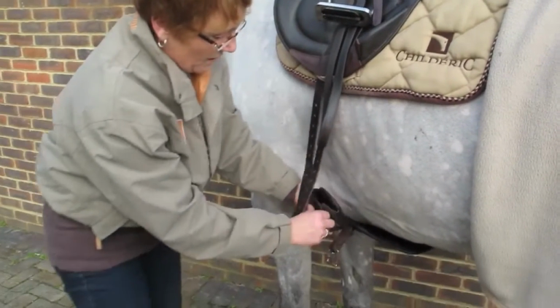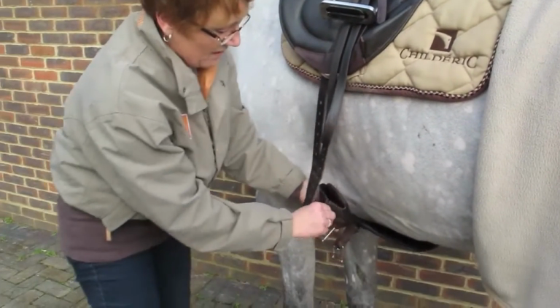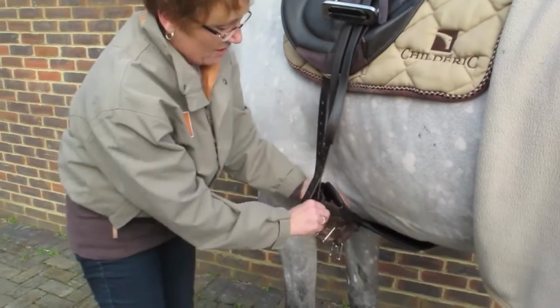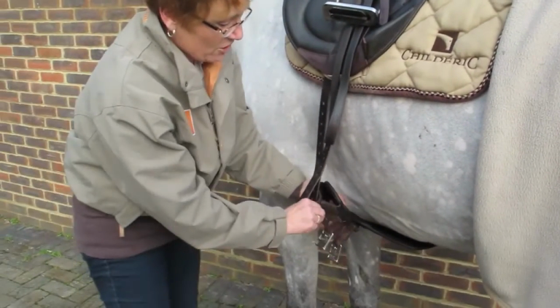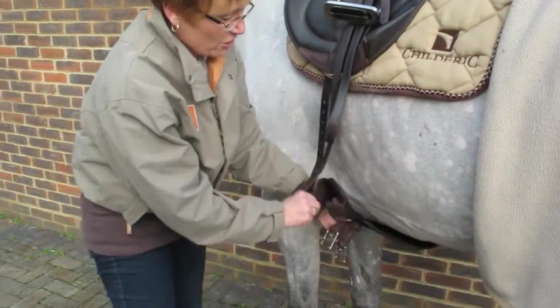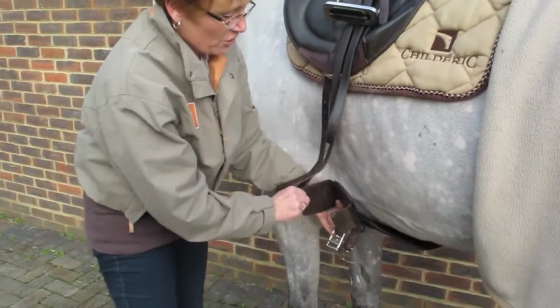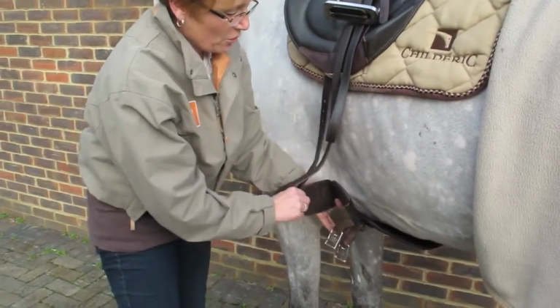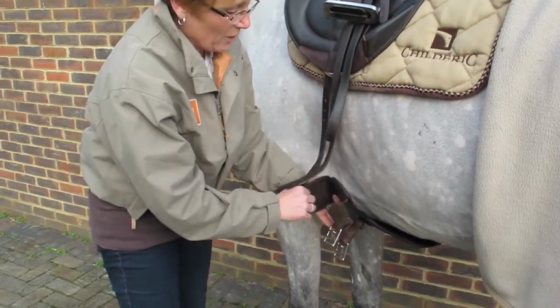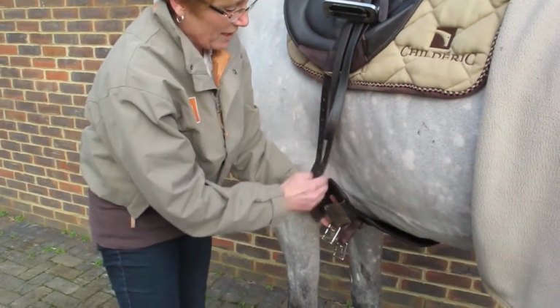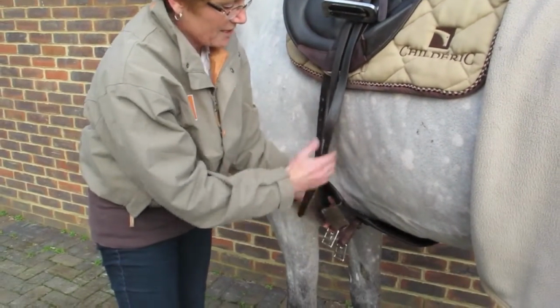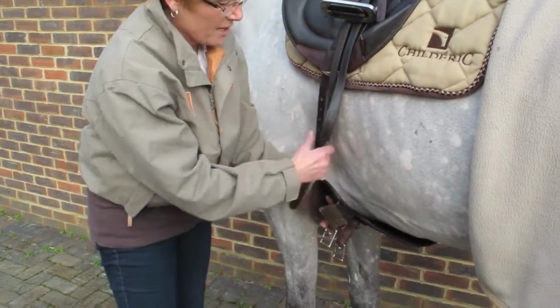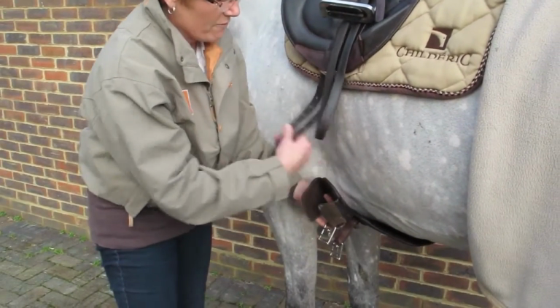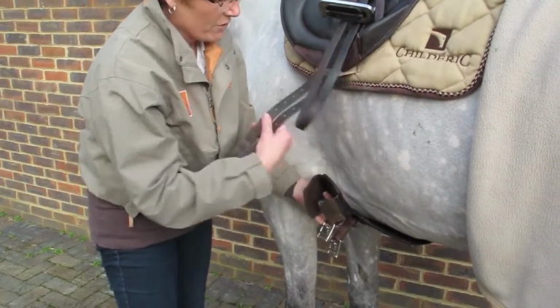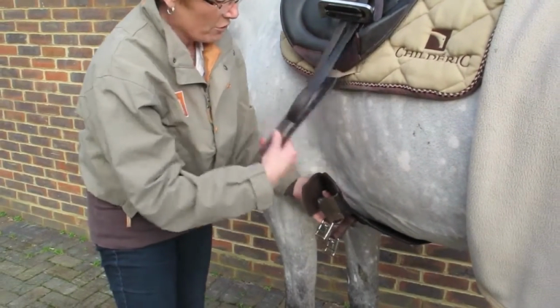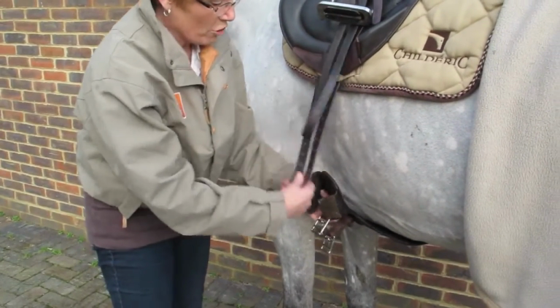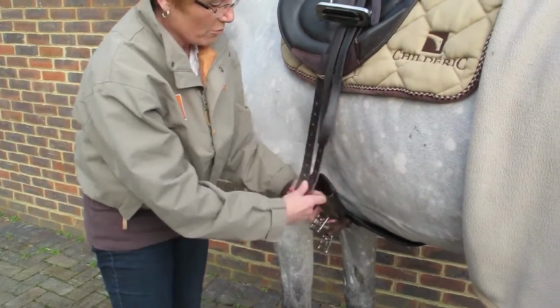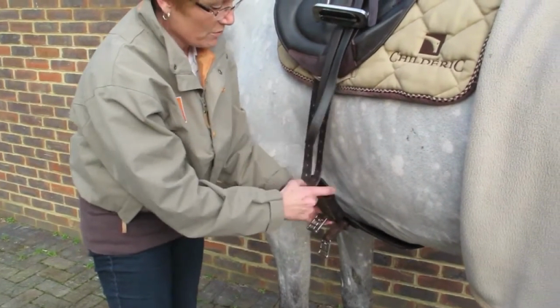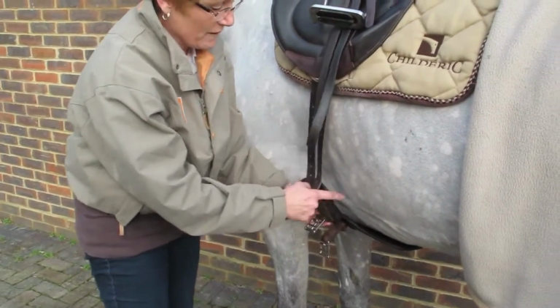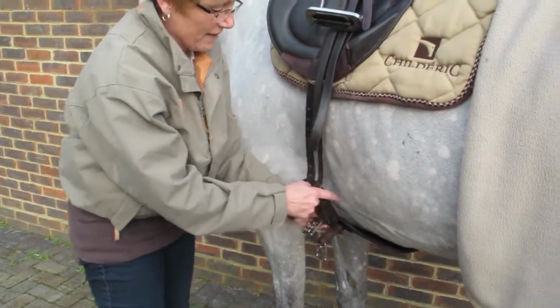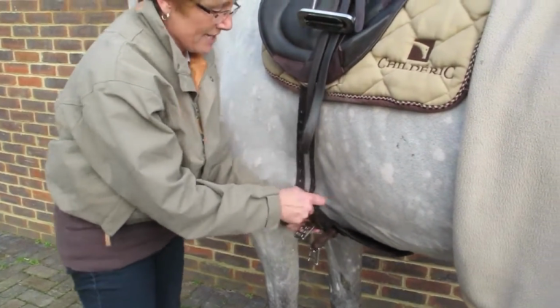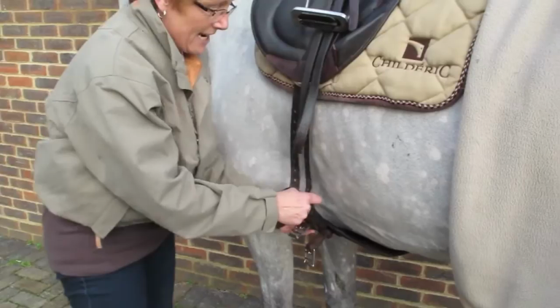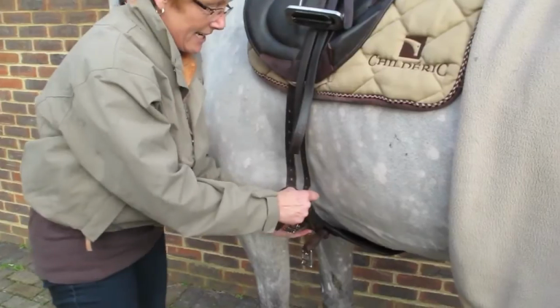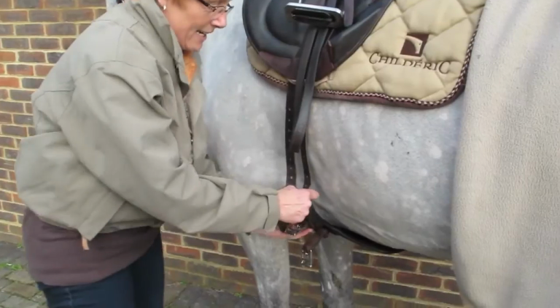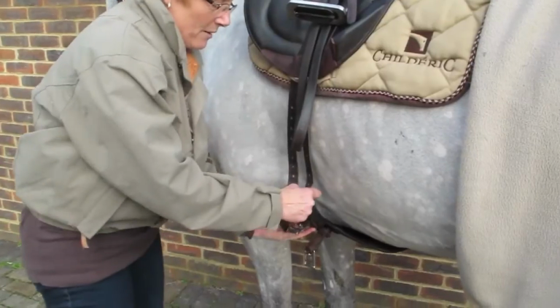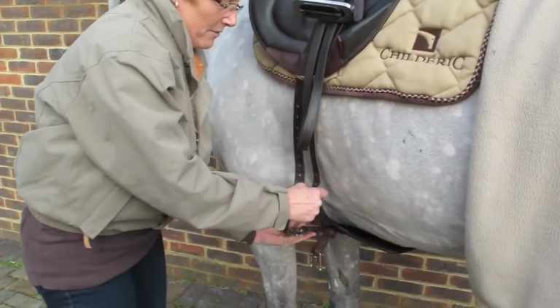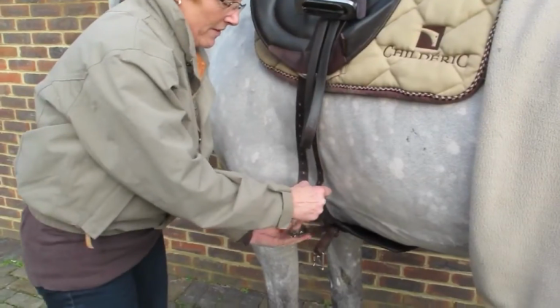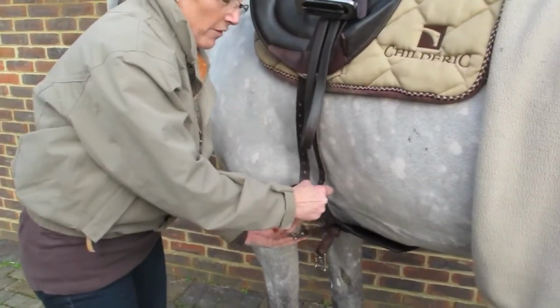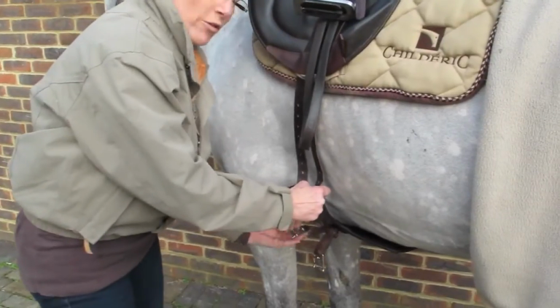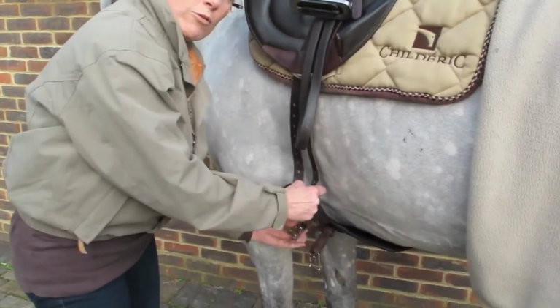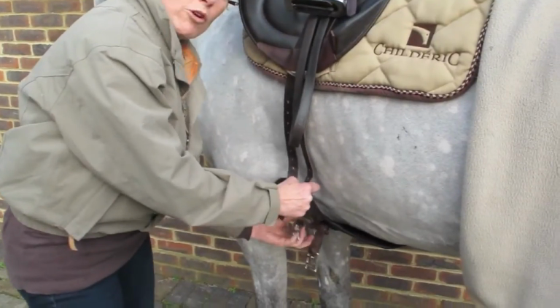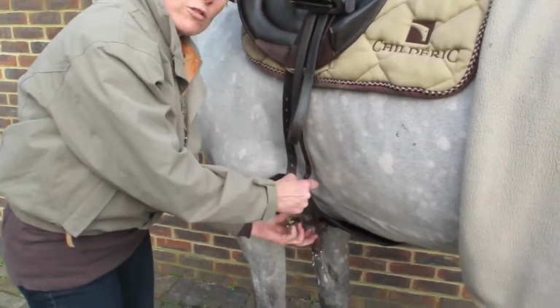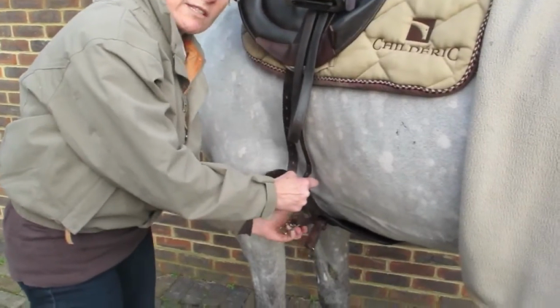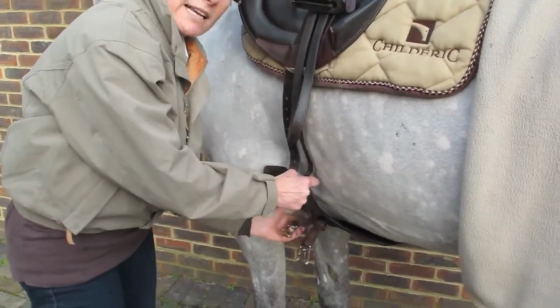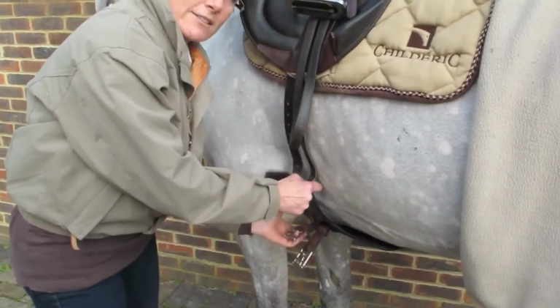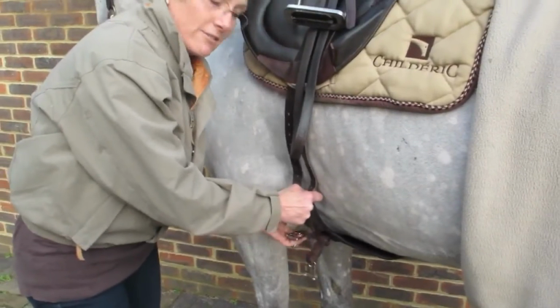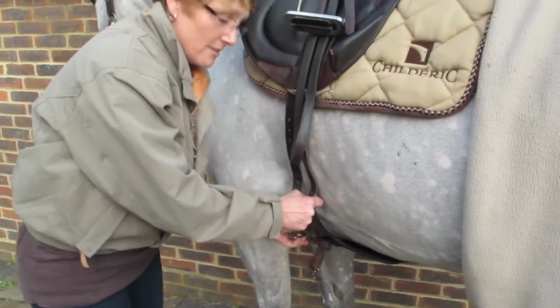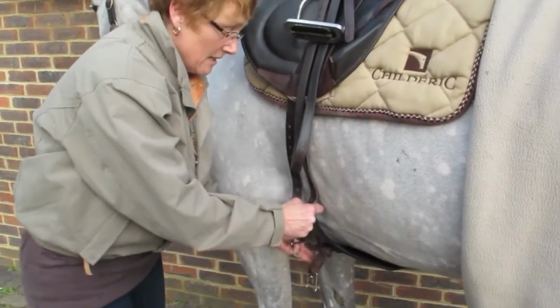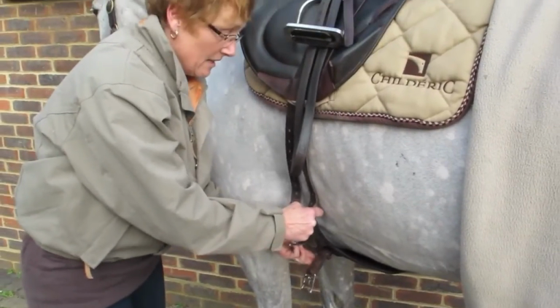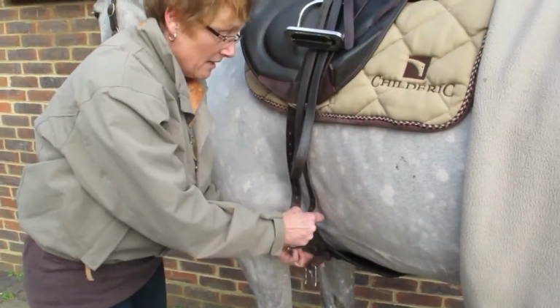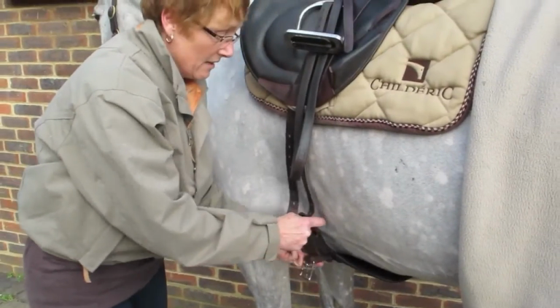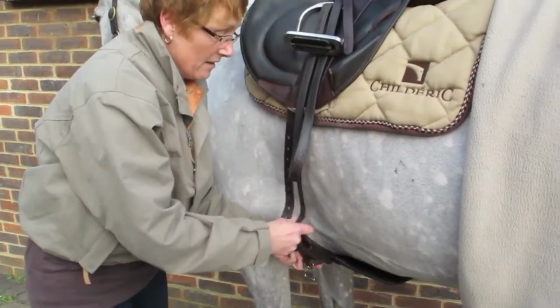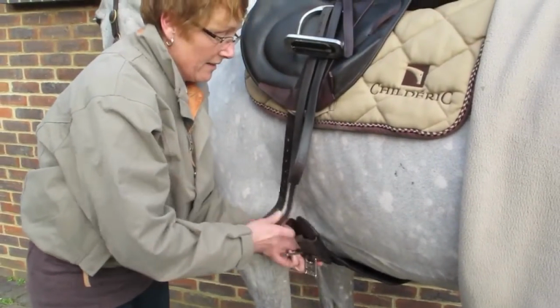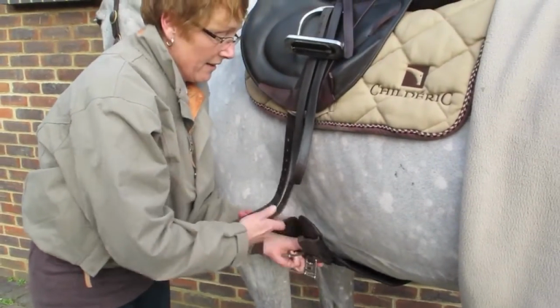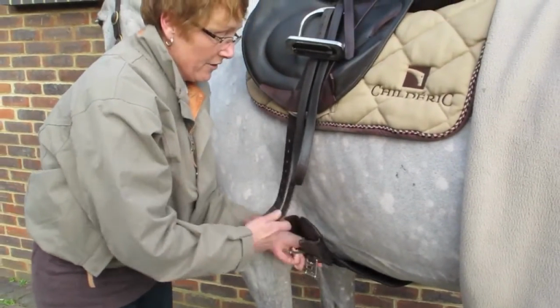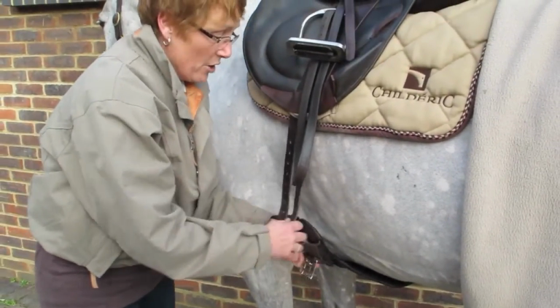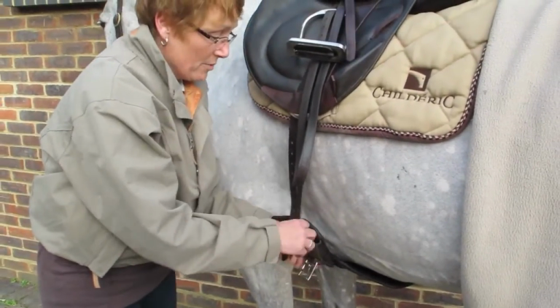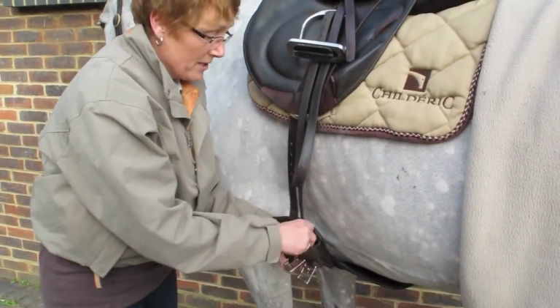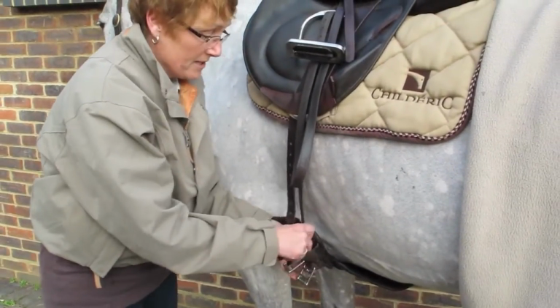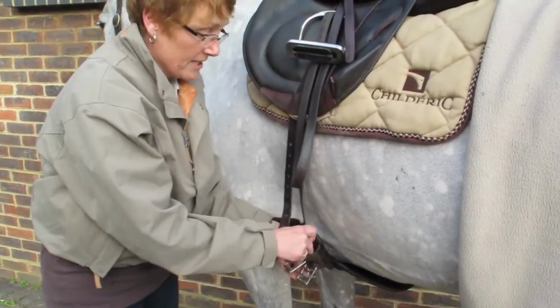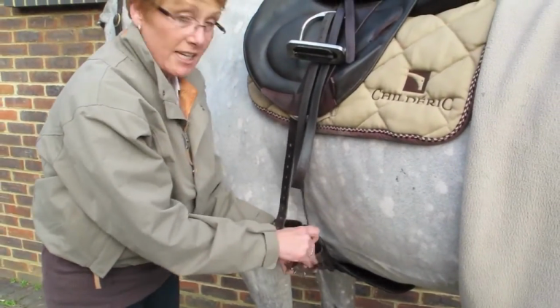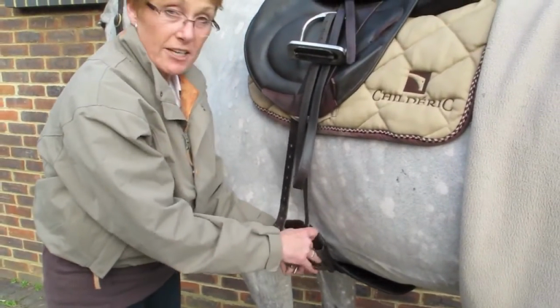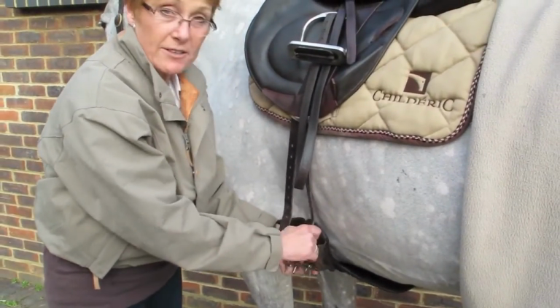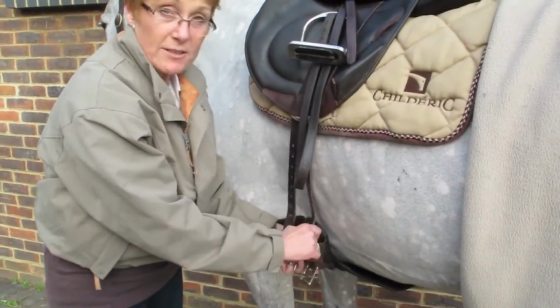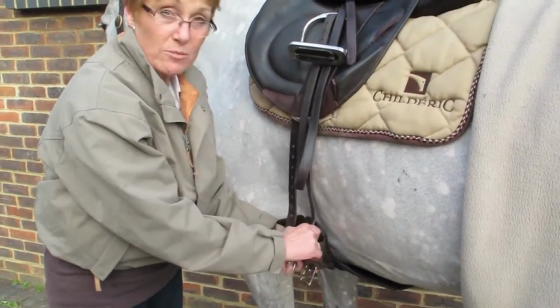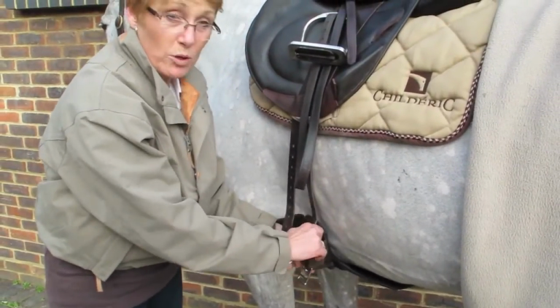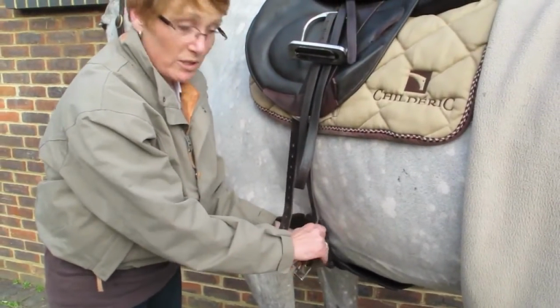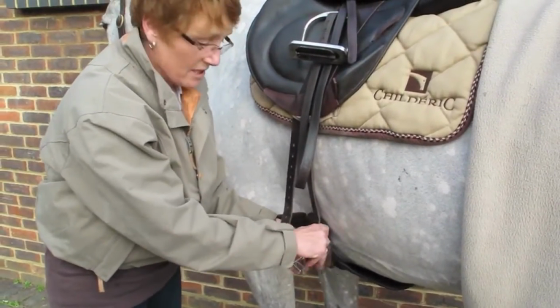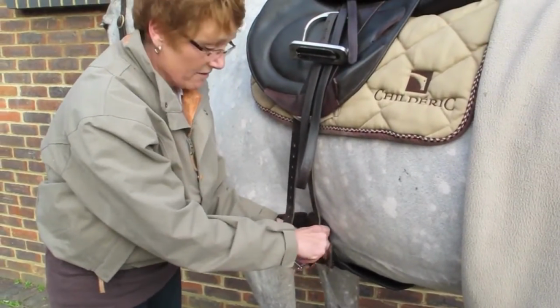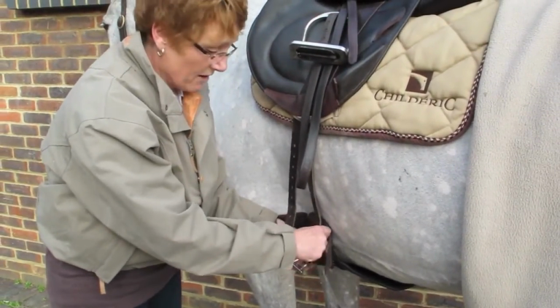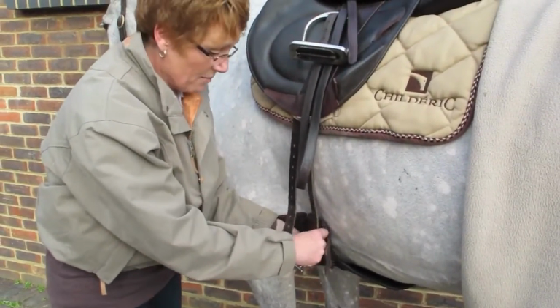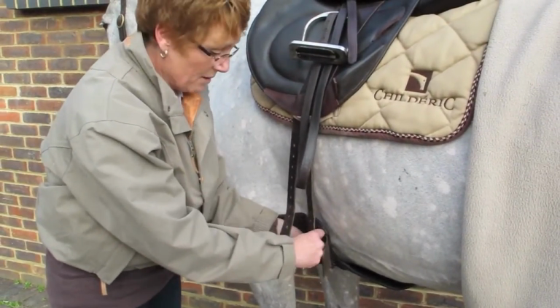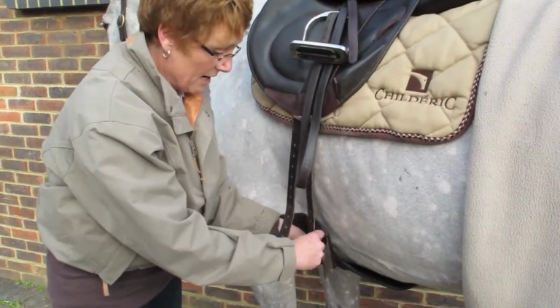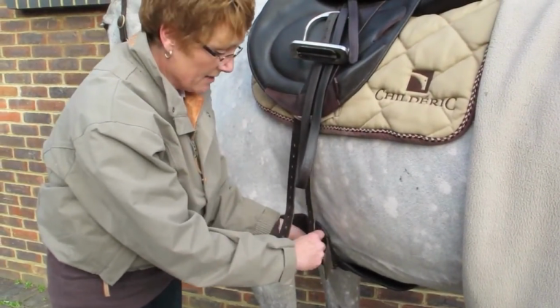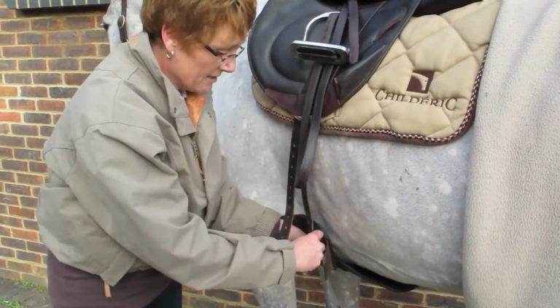This is just a quick tip for grooms when they're tacking up. If they've got the wrong saddle, they'll know because the girth doesn't point in the right place.